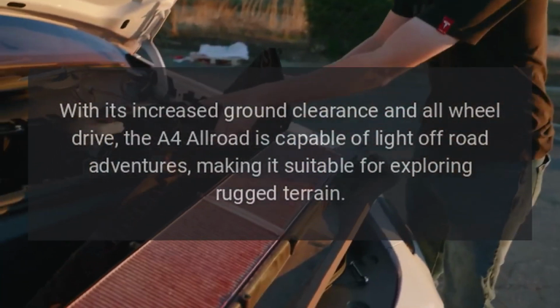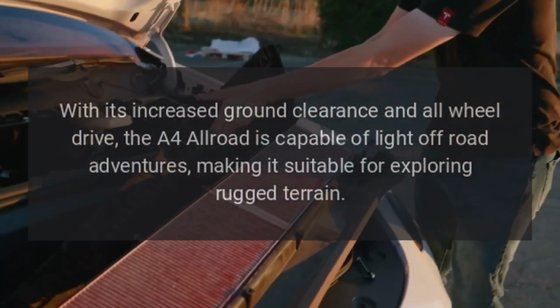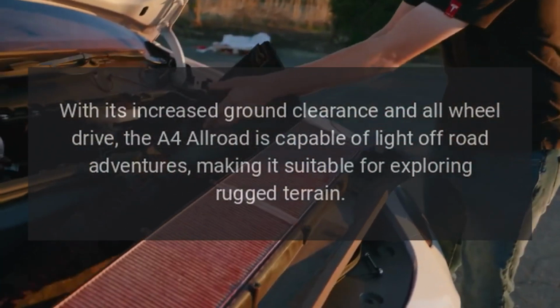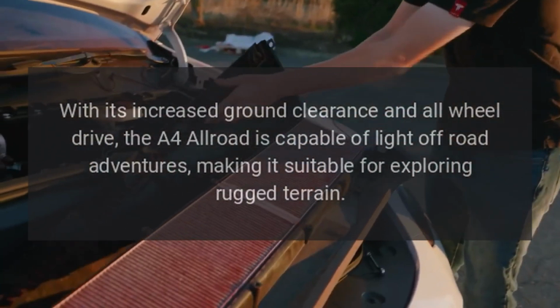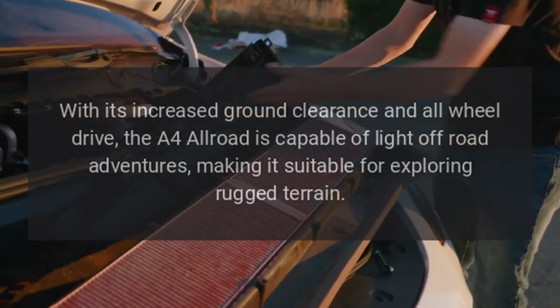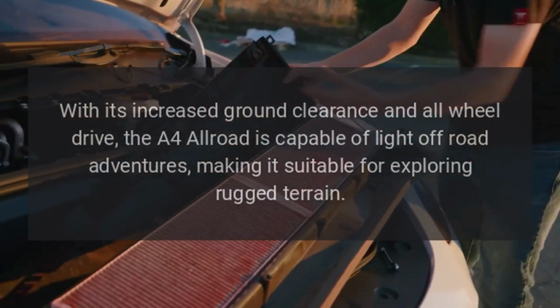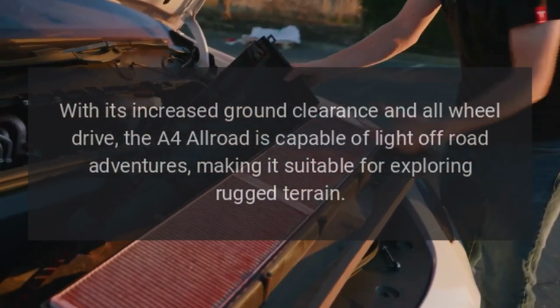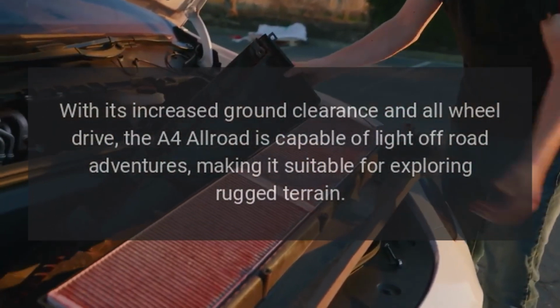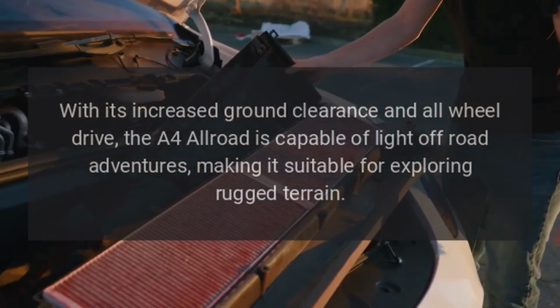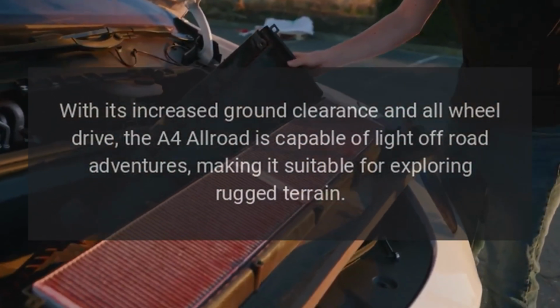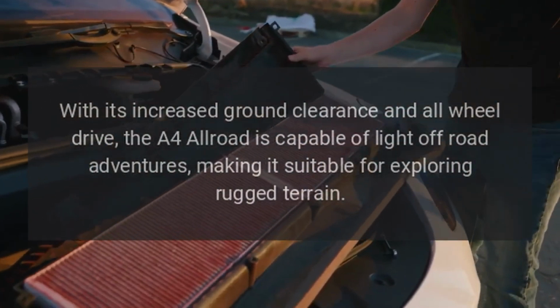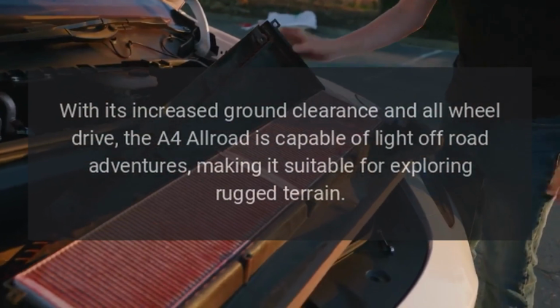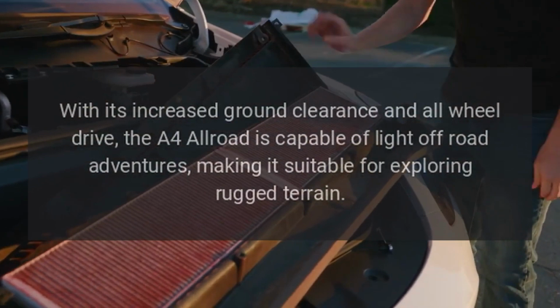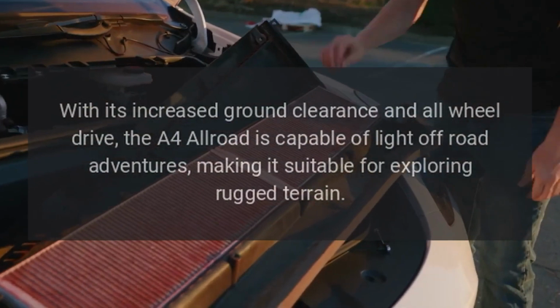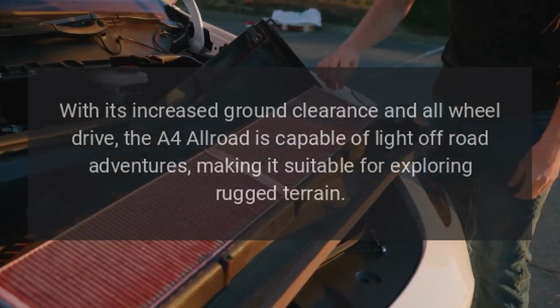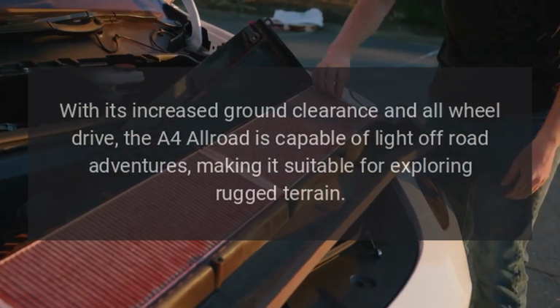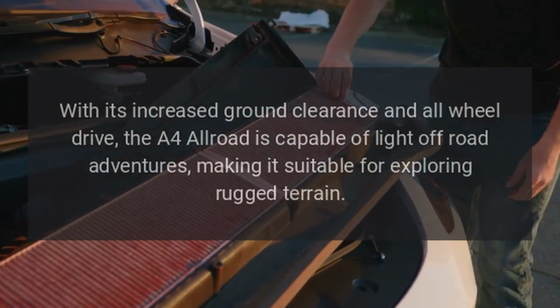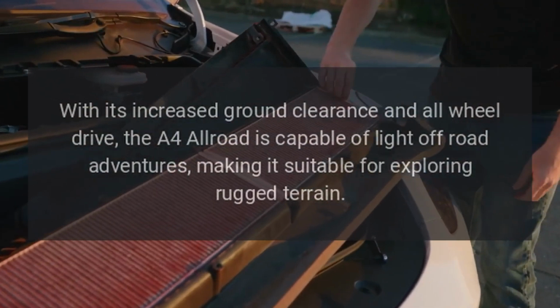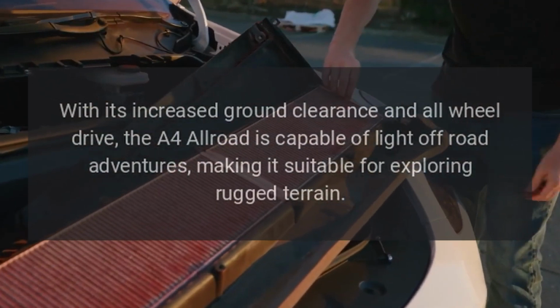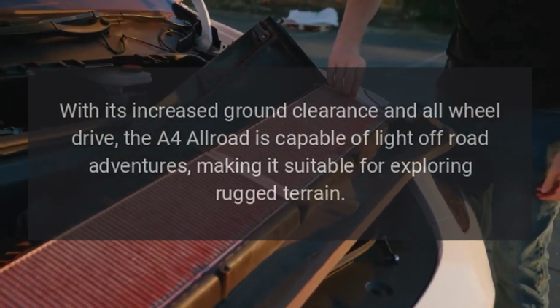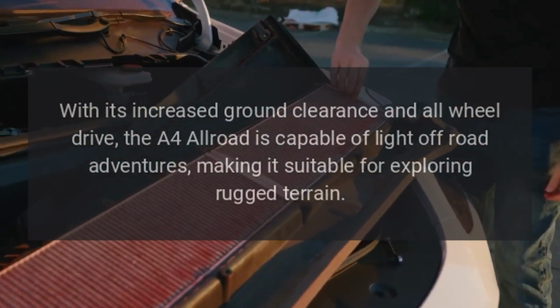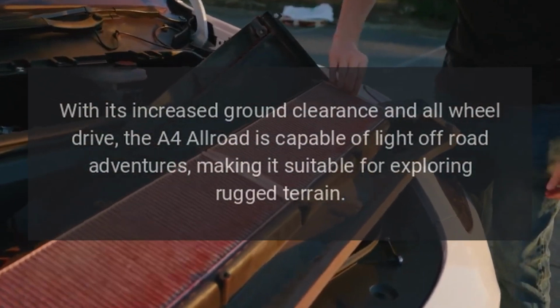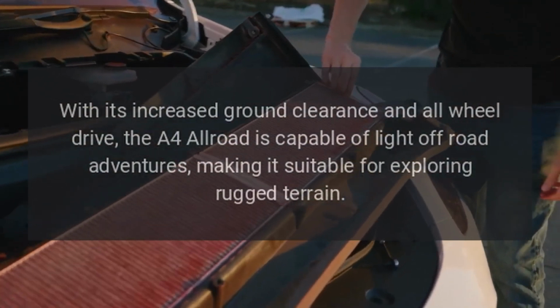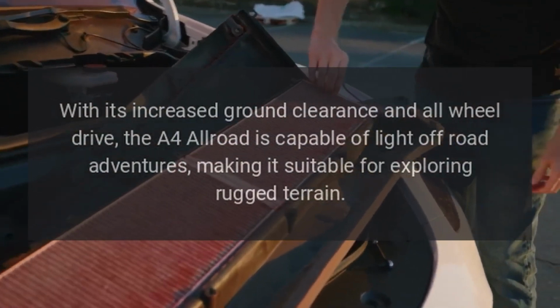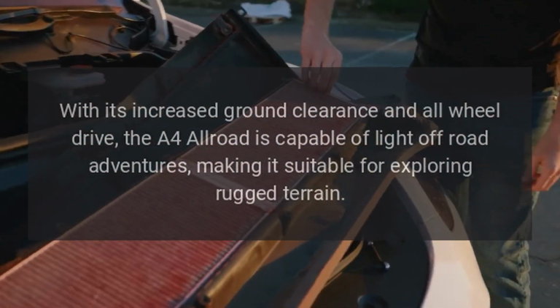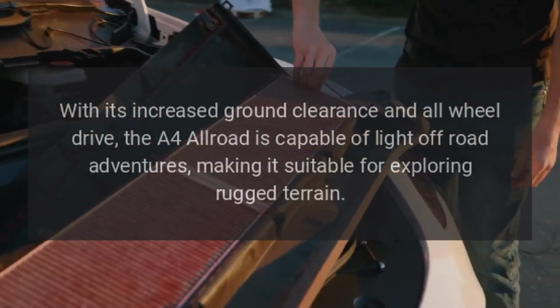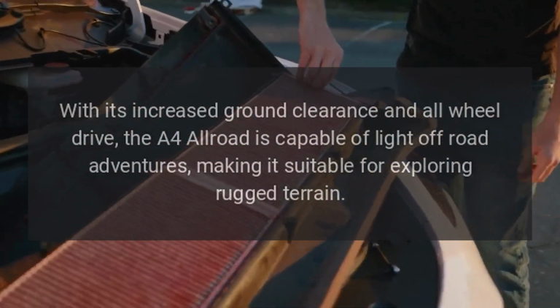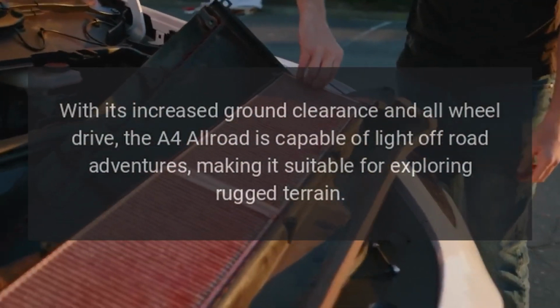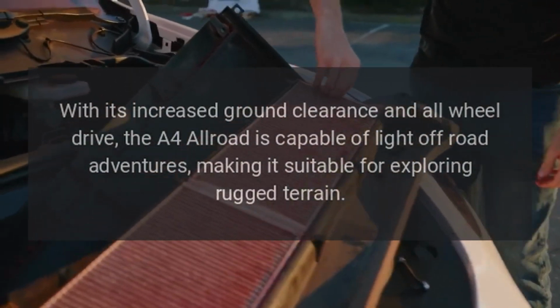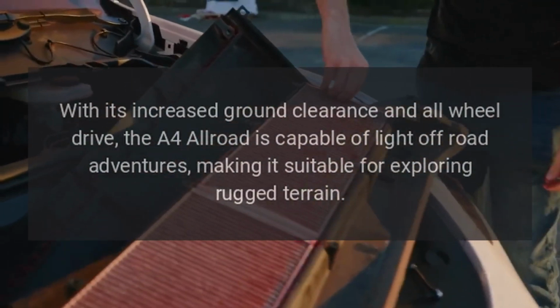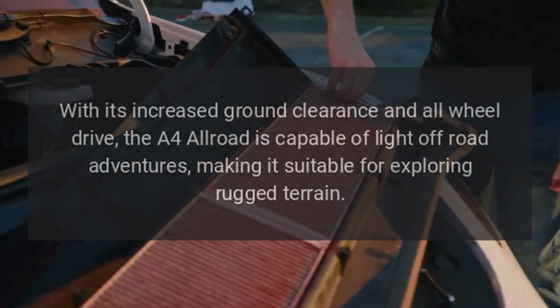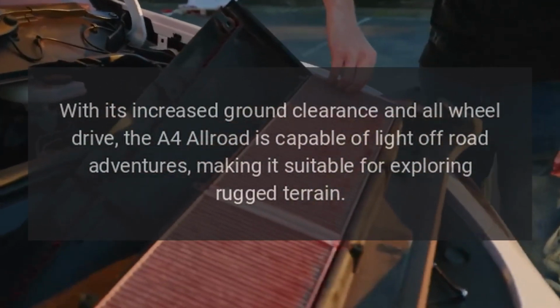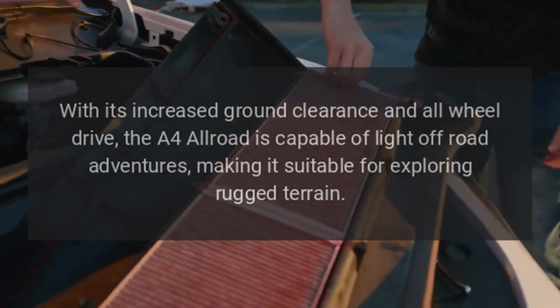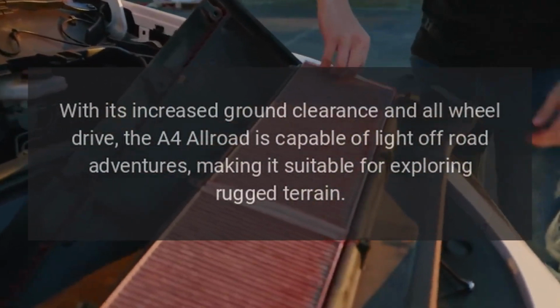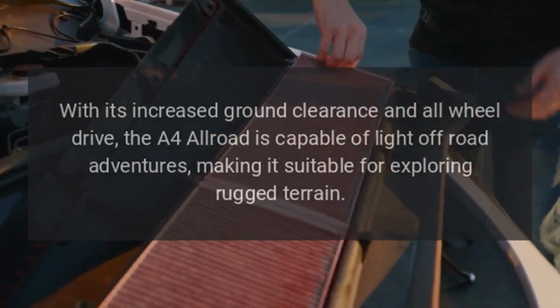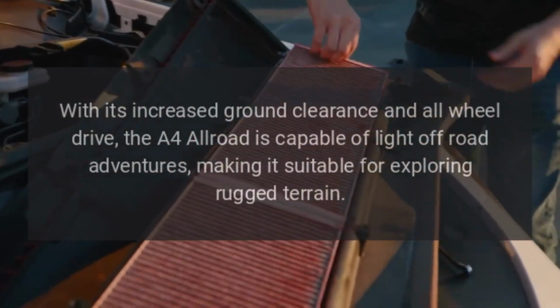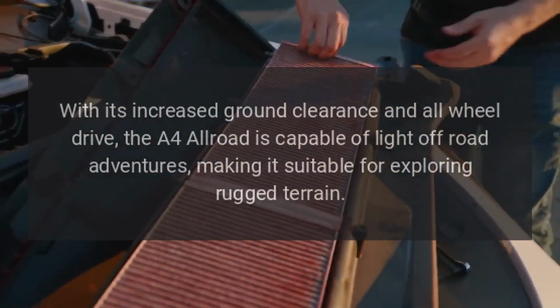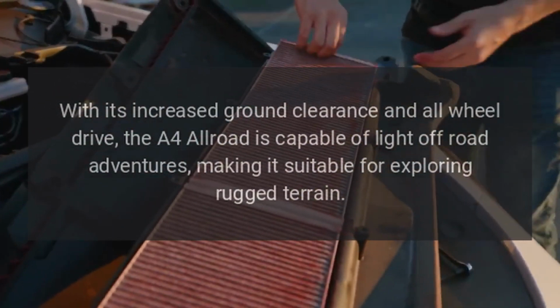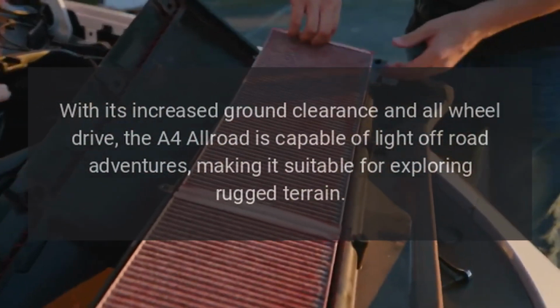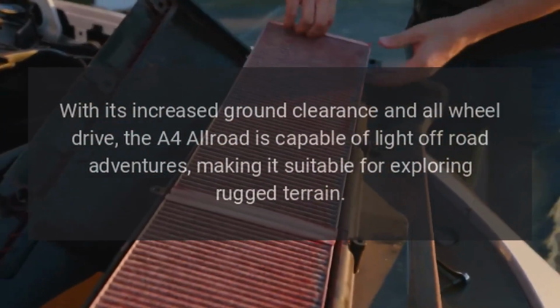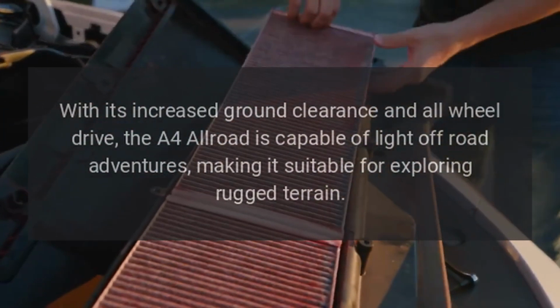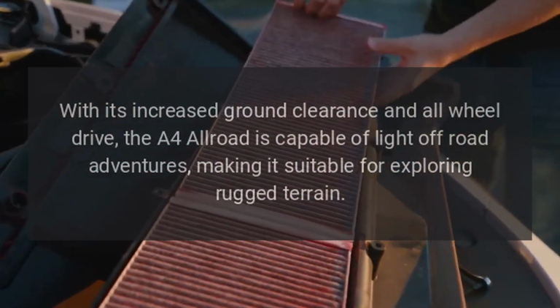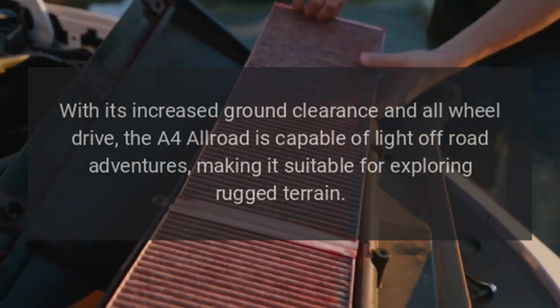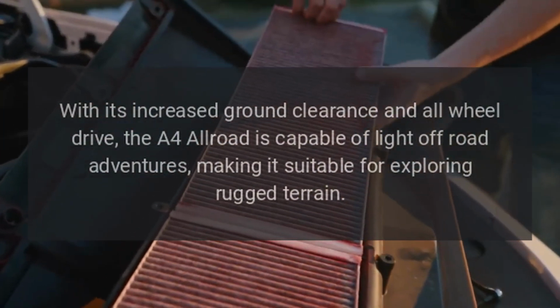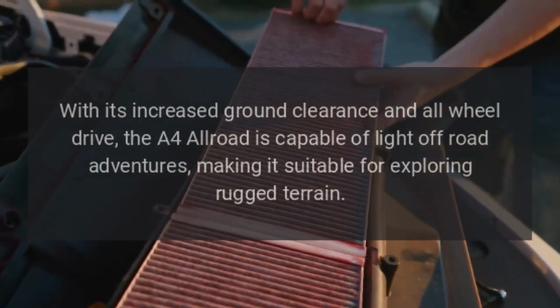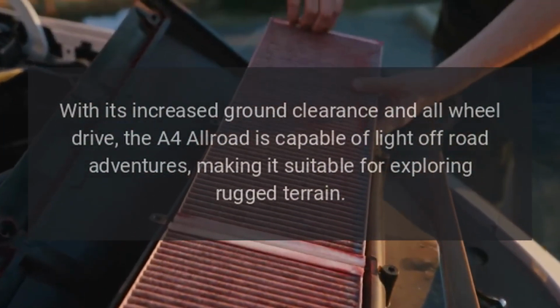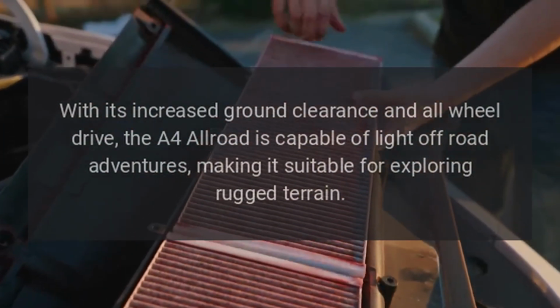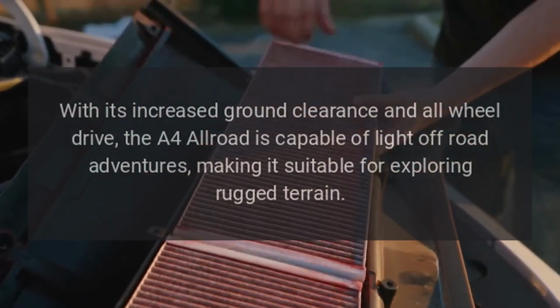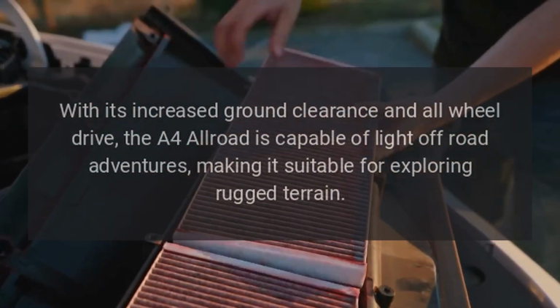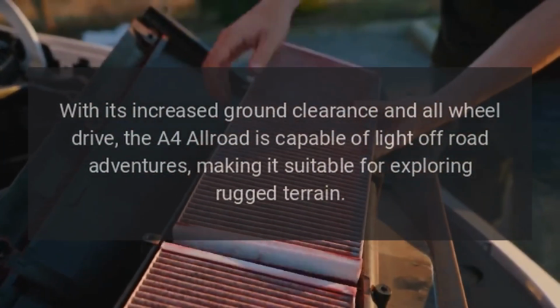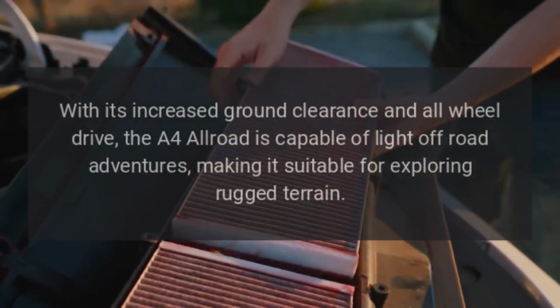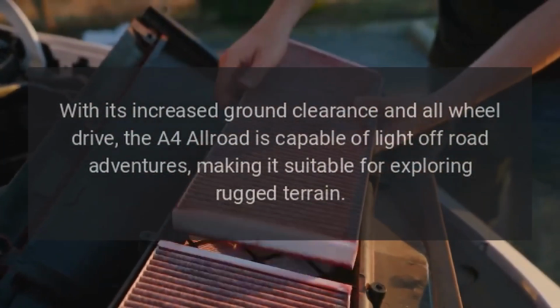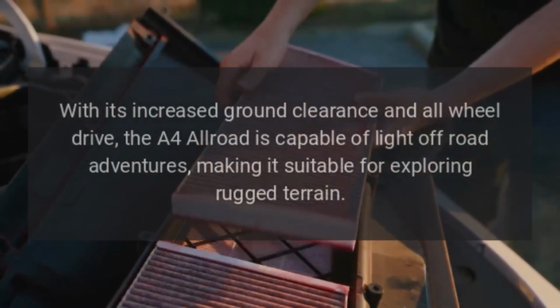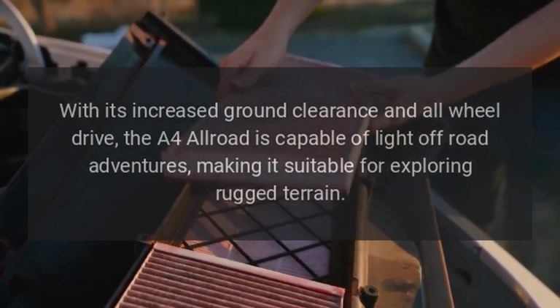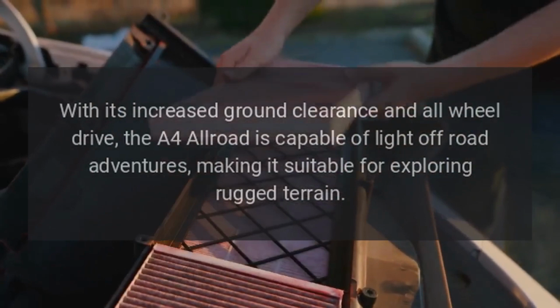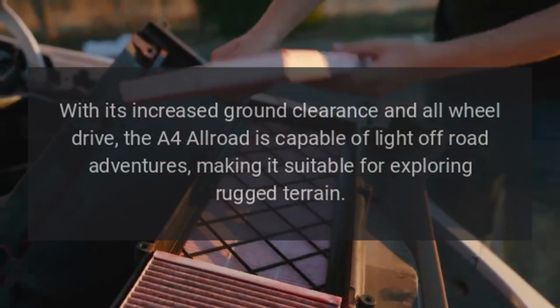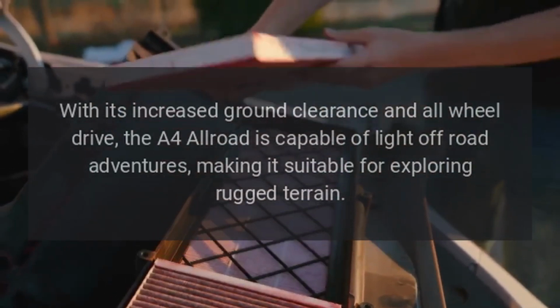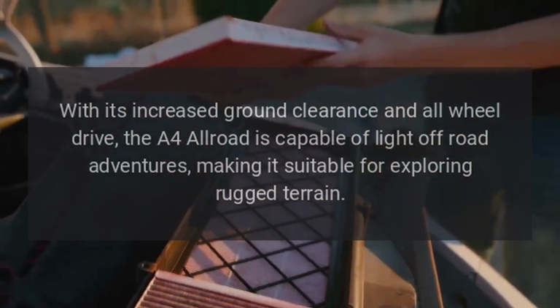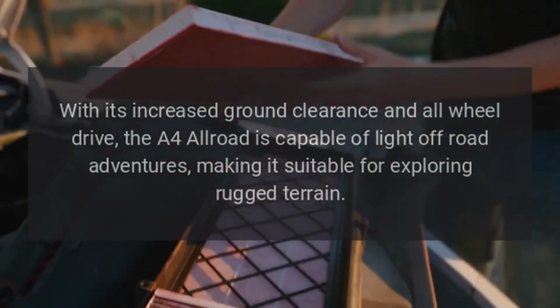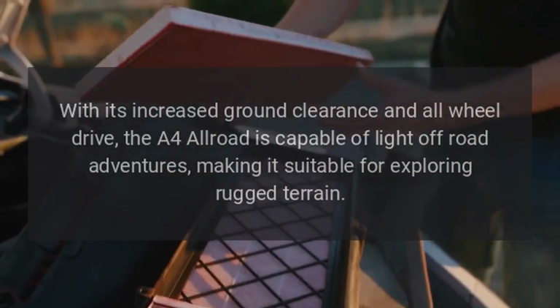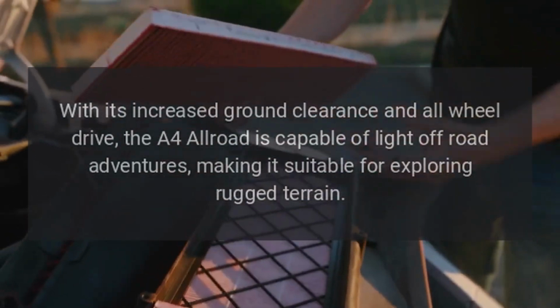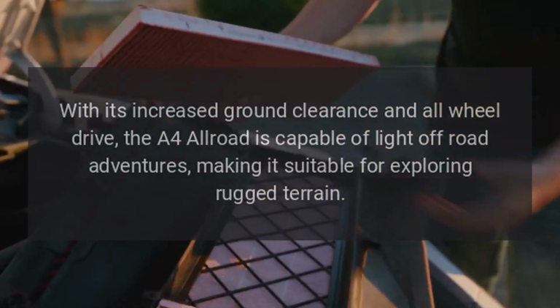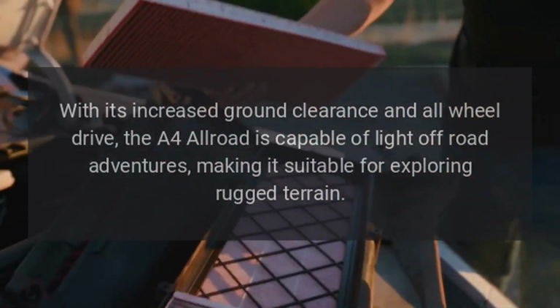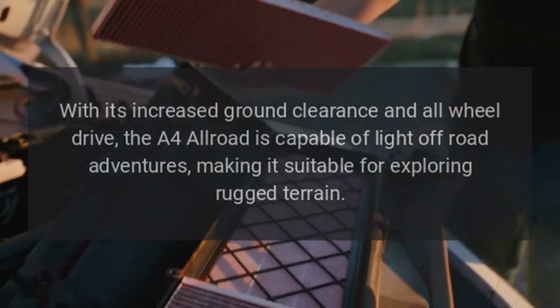Off-Road Capability: With its increased ground clearance and all-wheel drive, the A4 Allroad is capable of light off-road adventures, making it suitable for exploring rugged terrain.